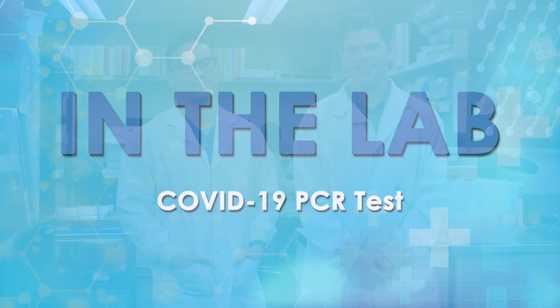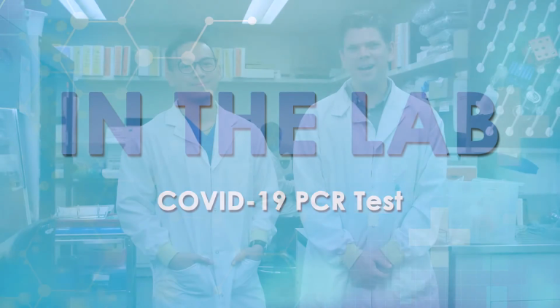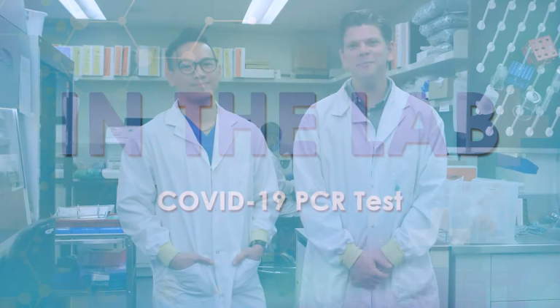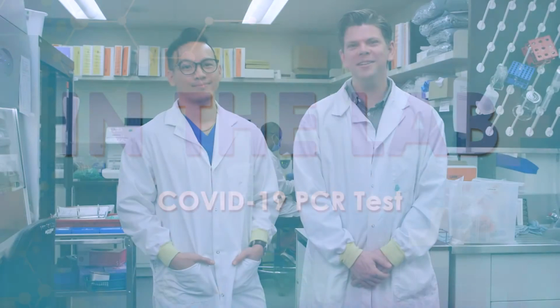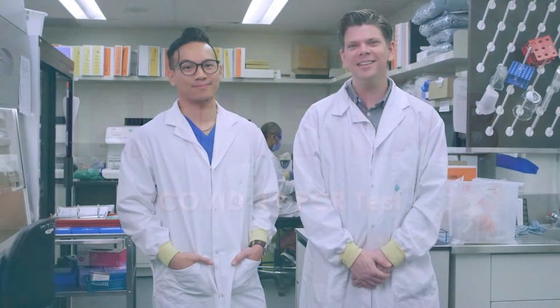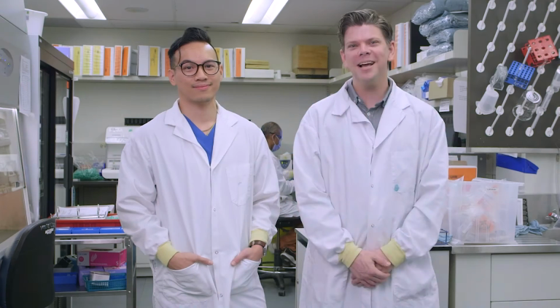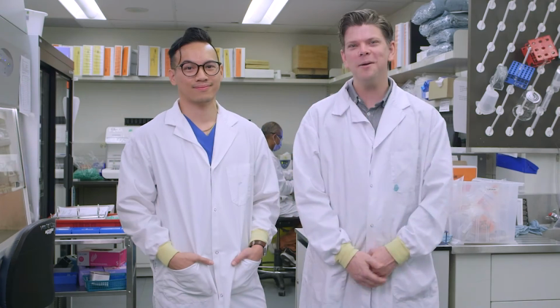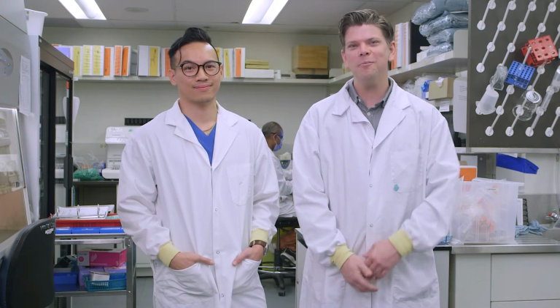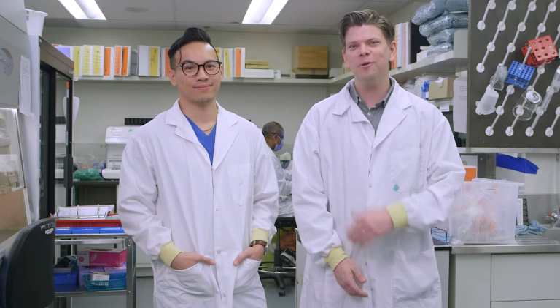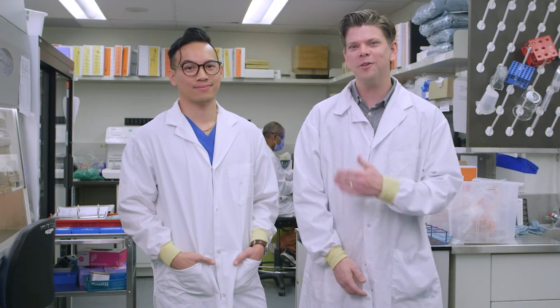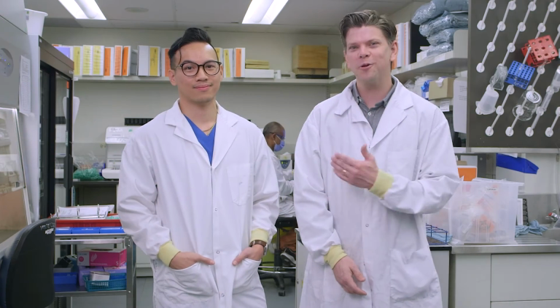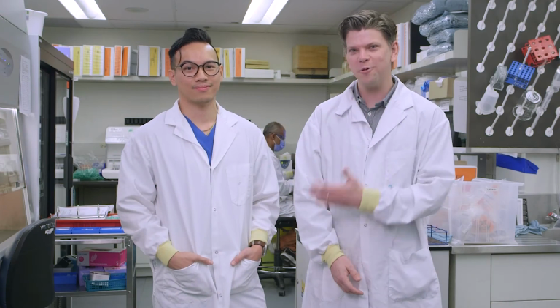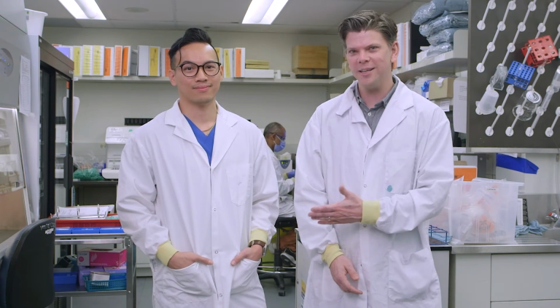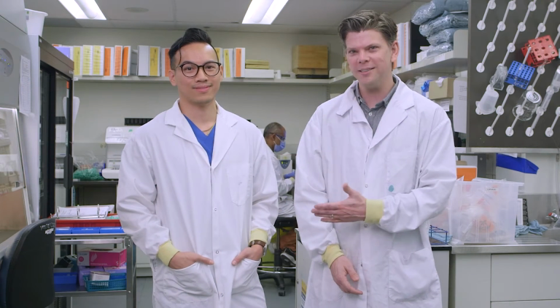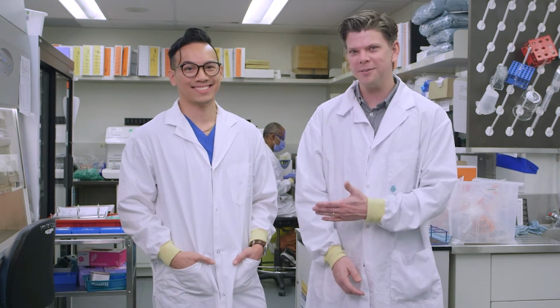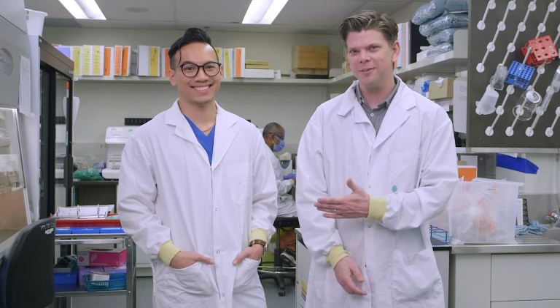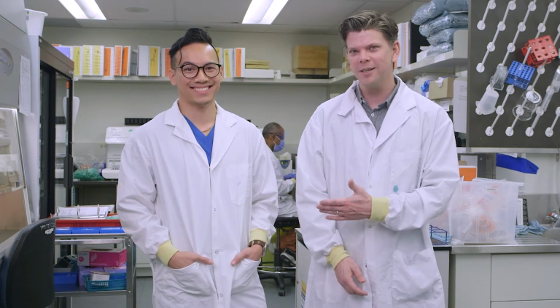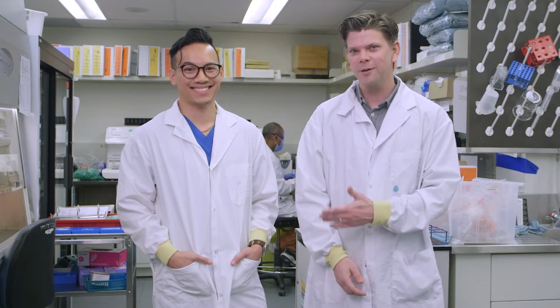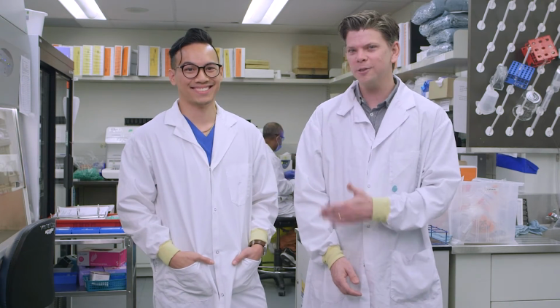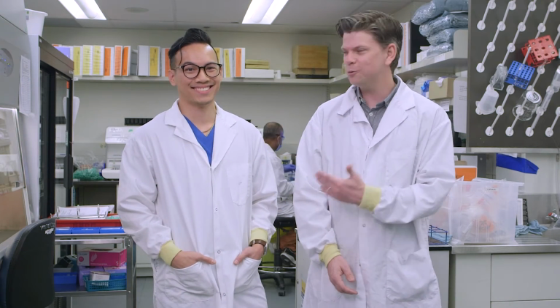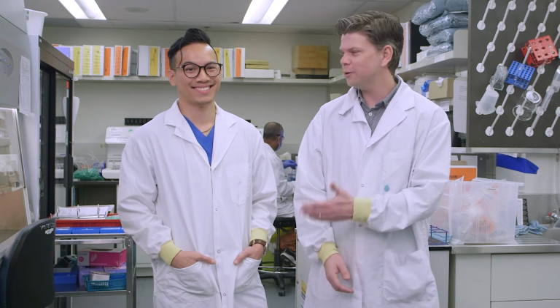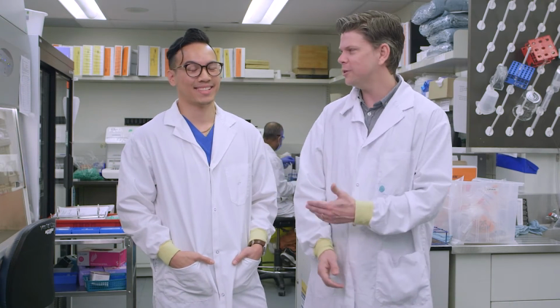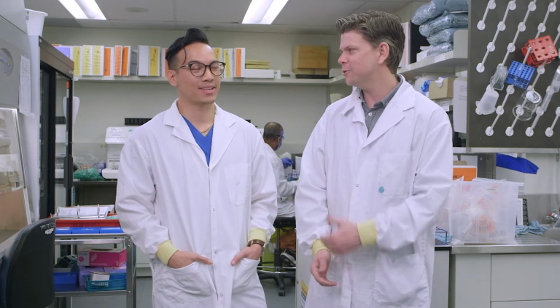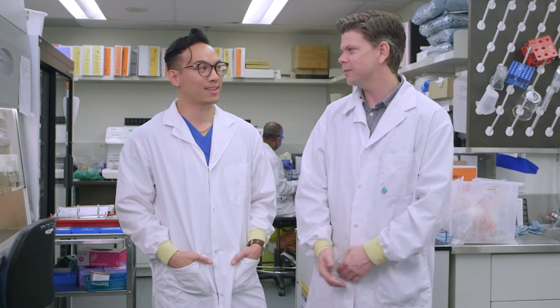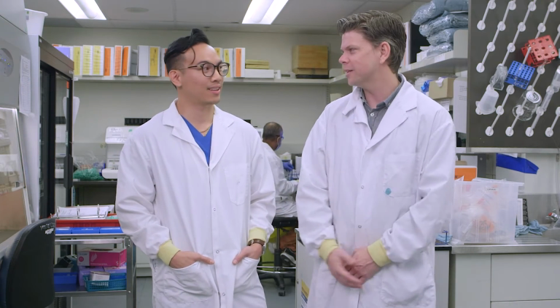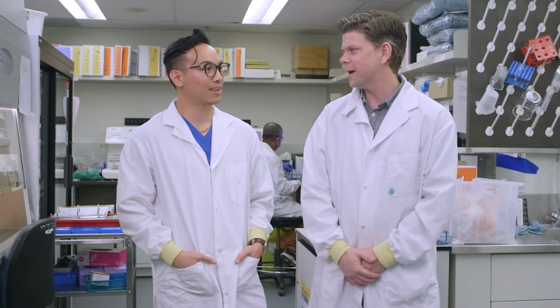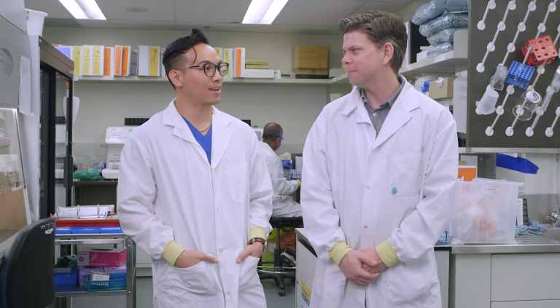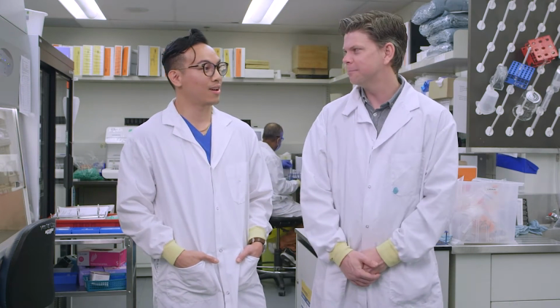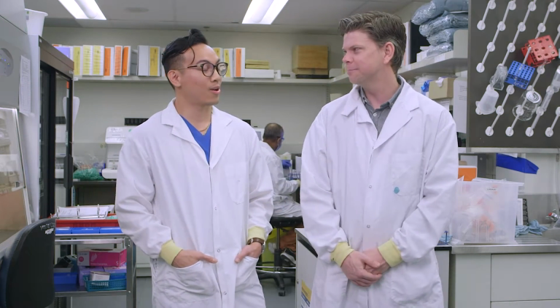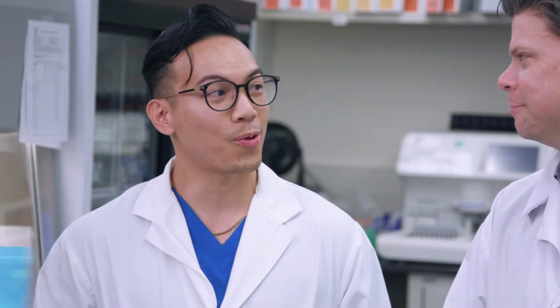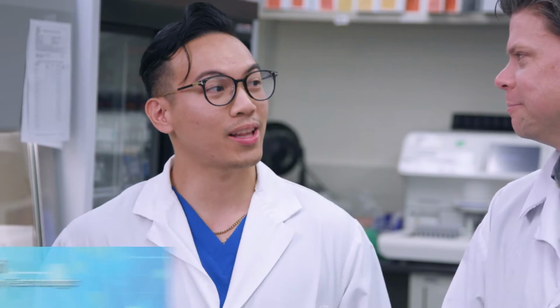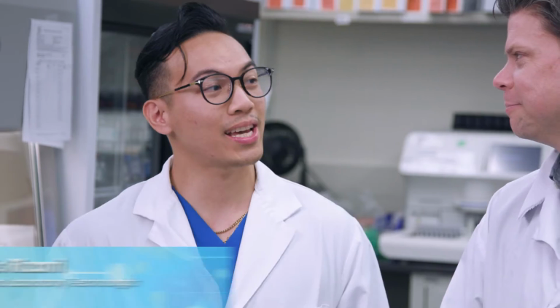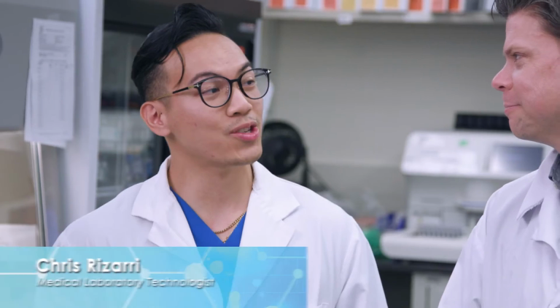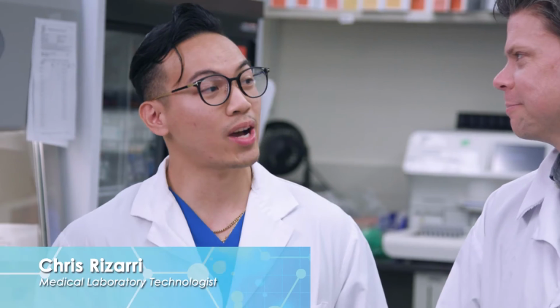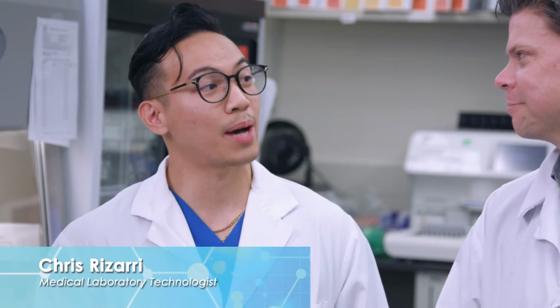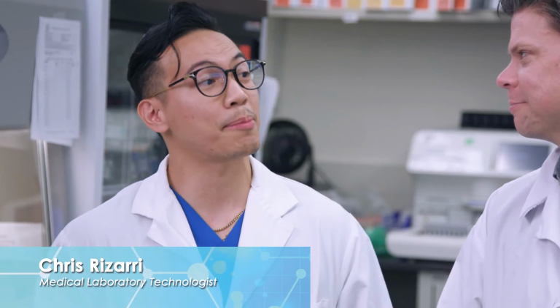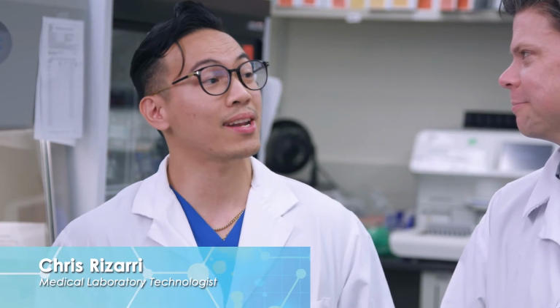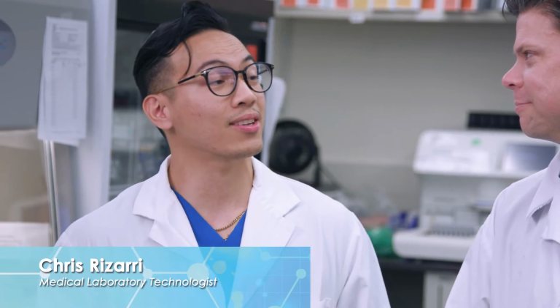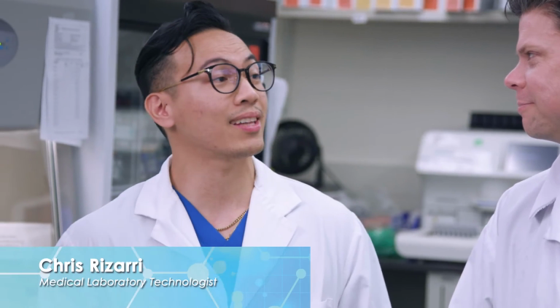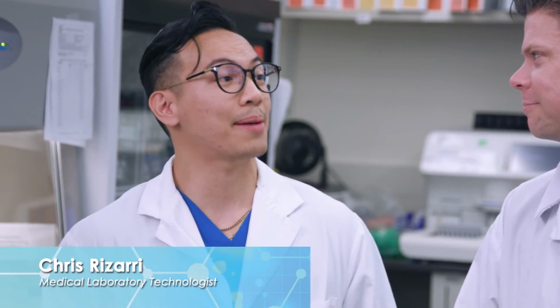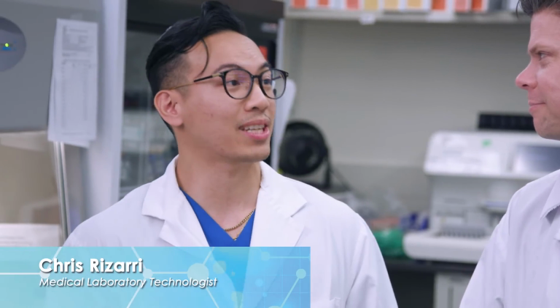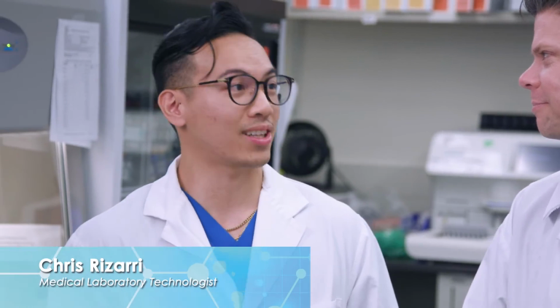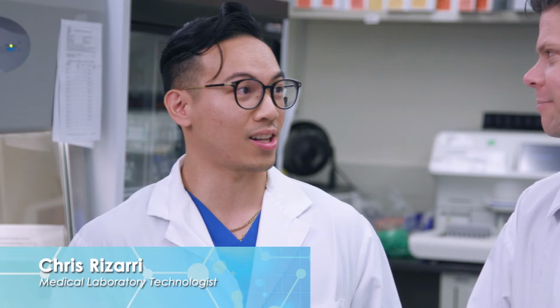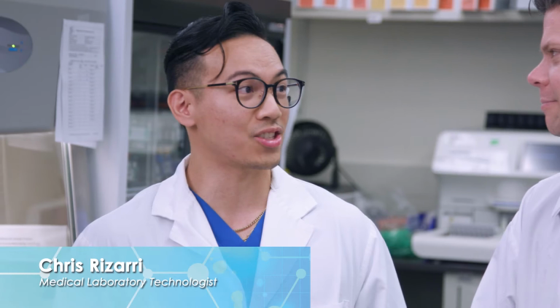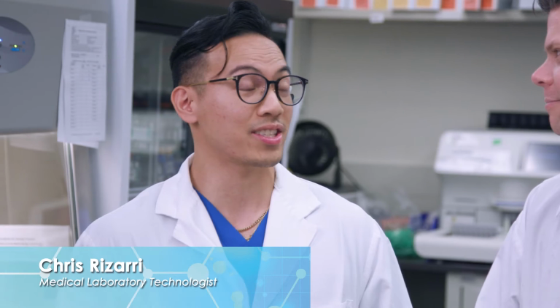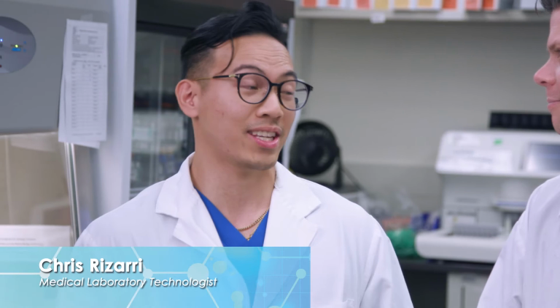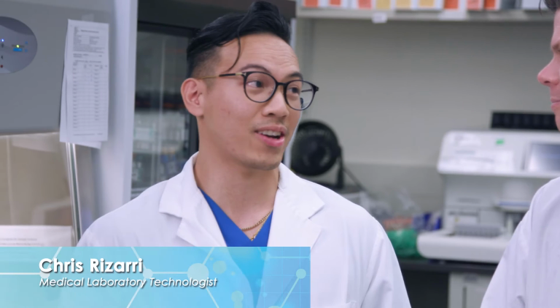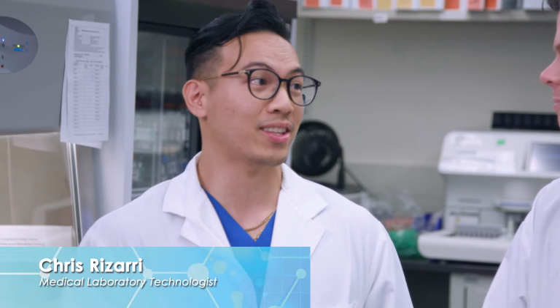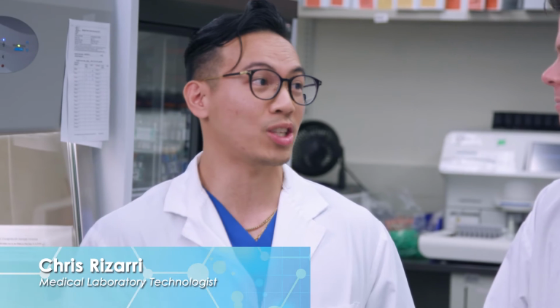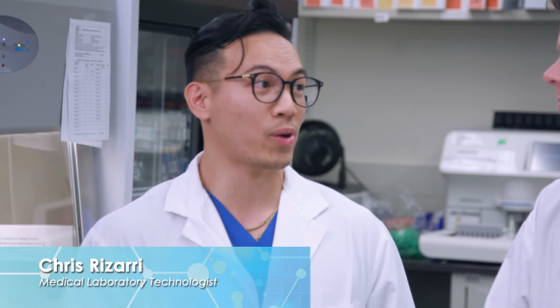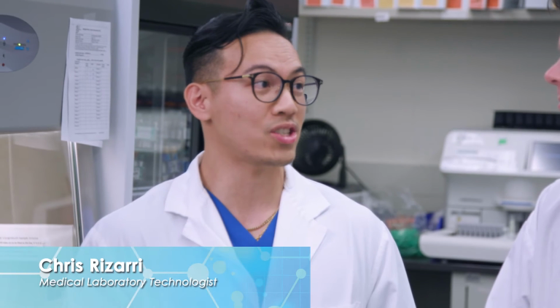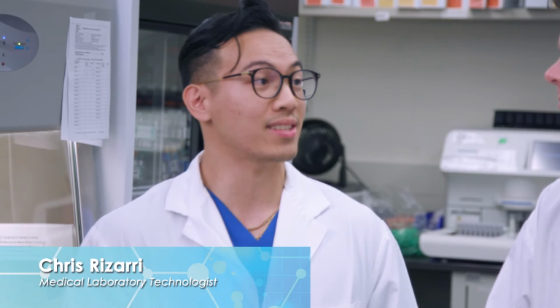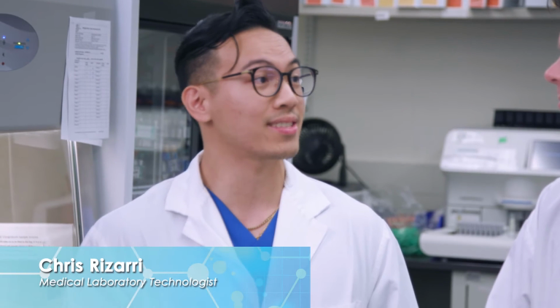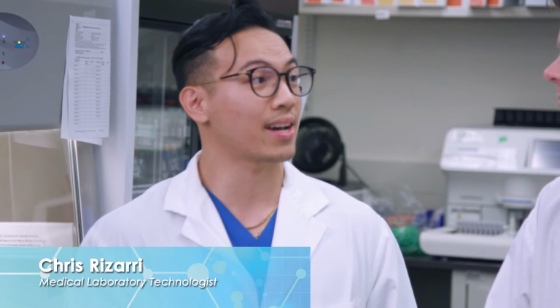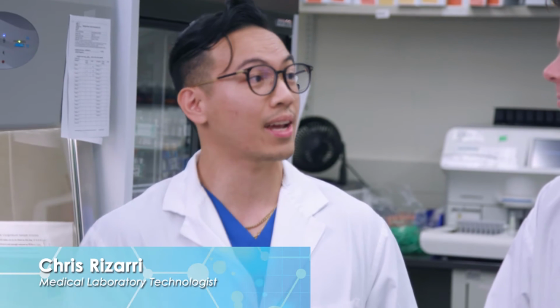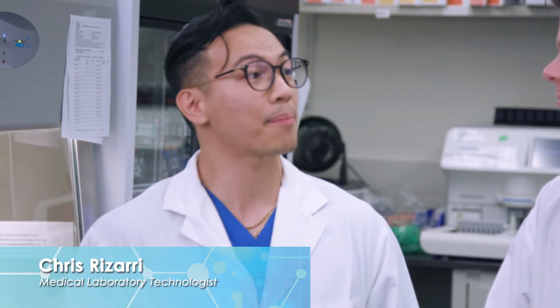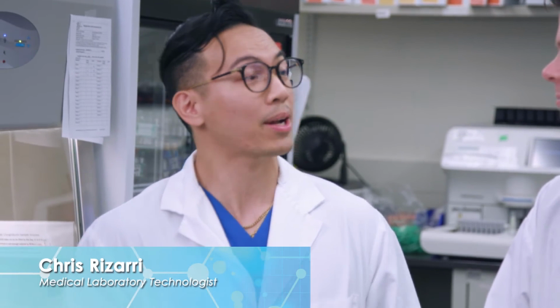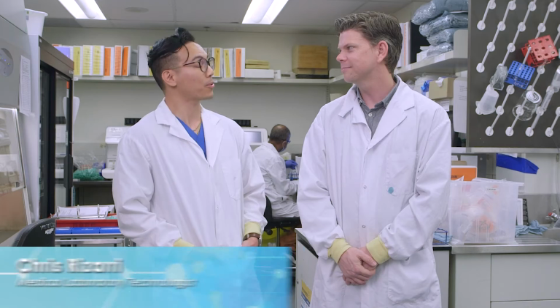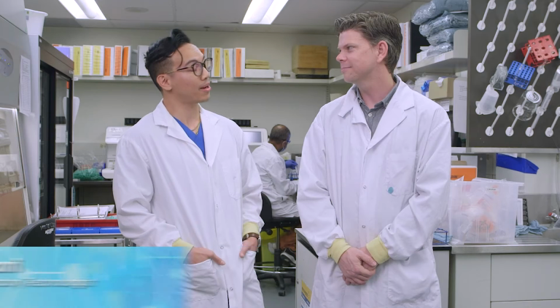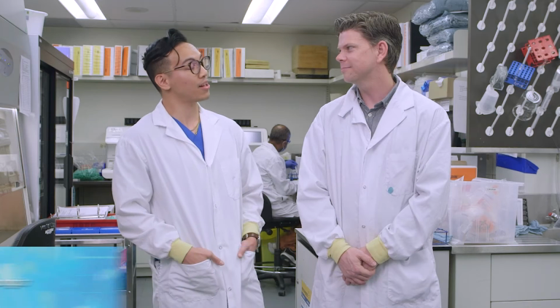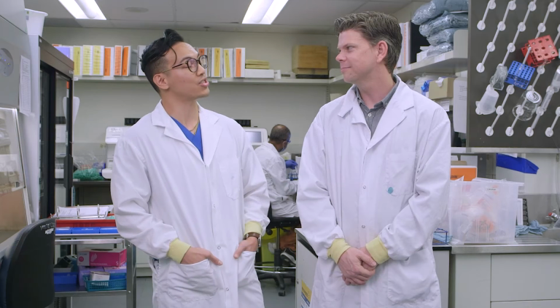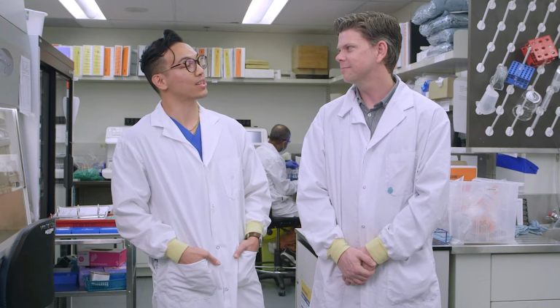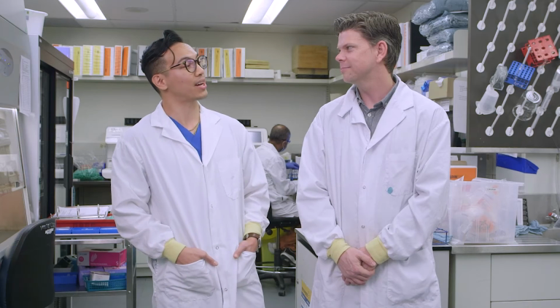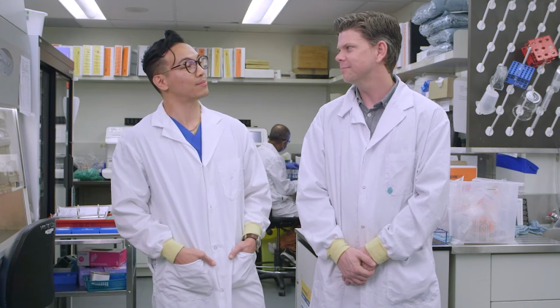I'm in the lab with Chris. Chris, what do you do in the lab? Well, Andrew, I'm a medical lab technologist here at the UHN Sinai Microbiology Lab.